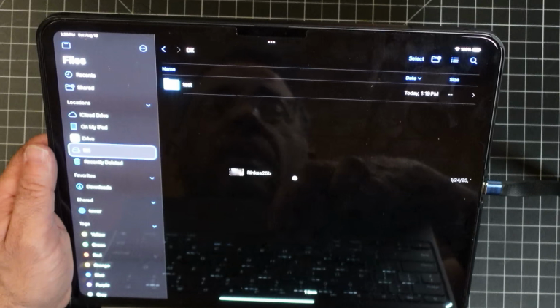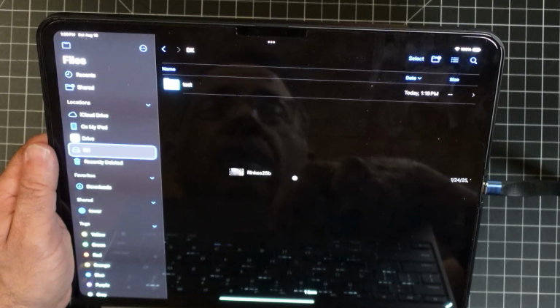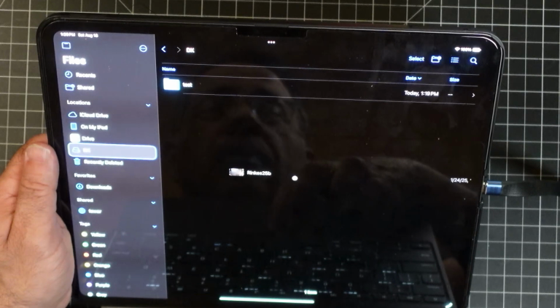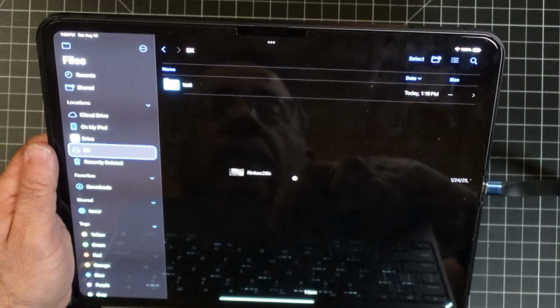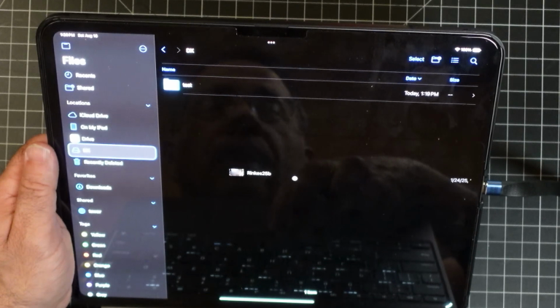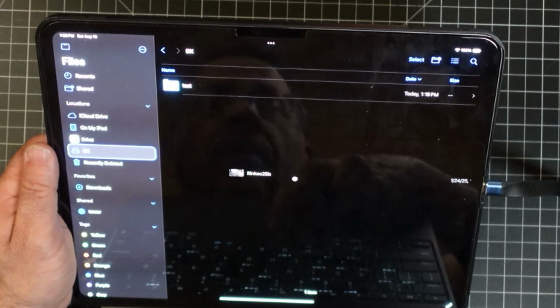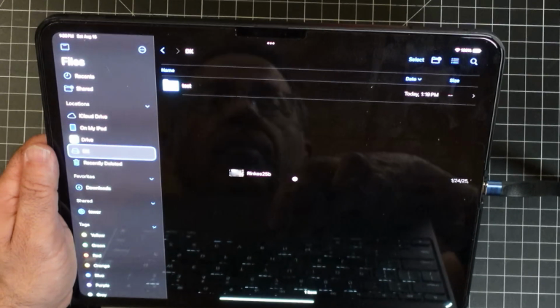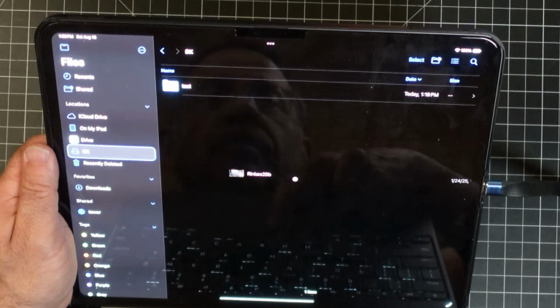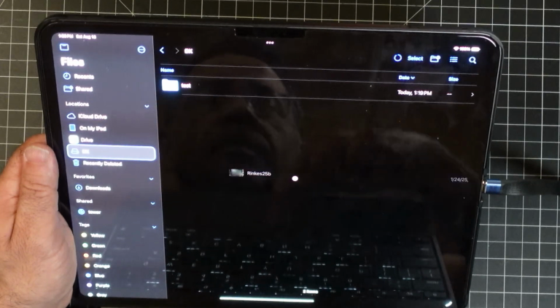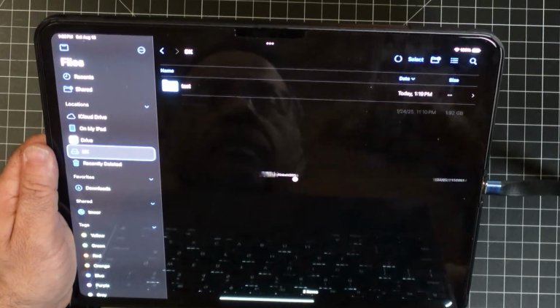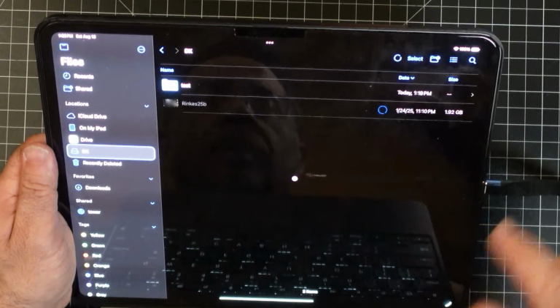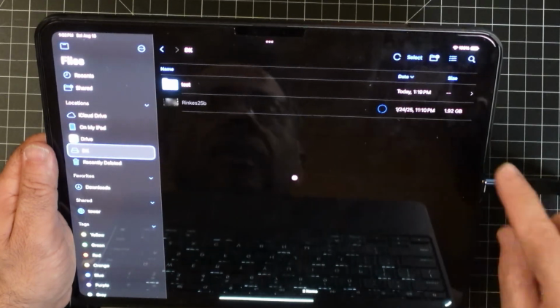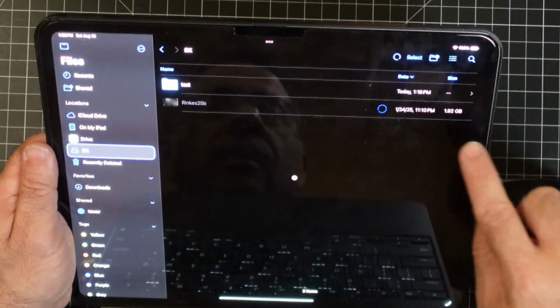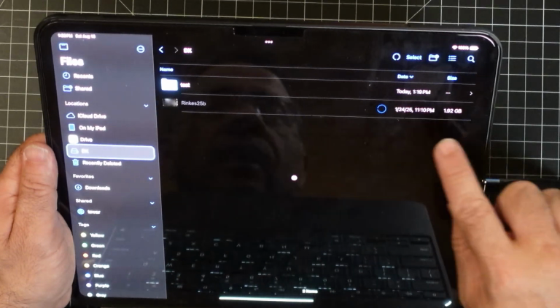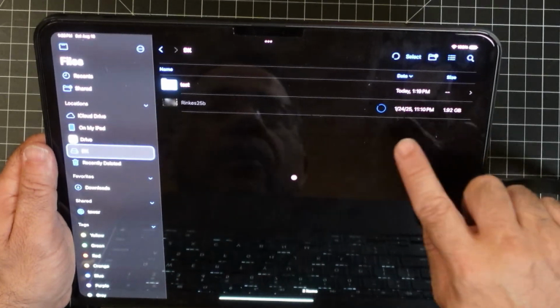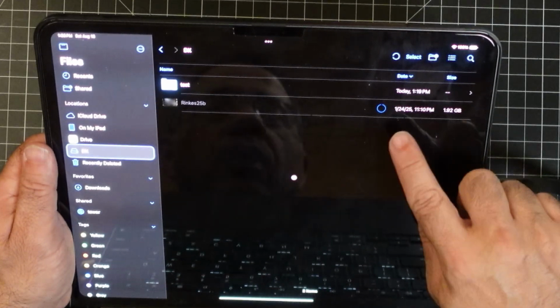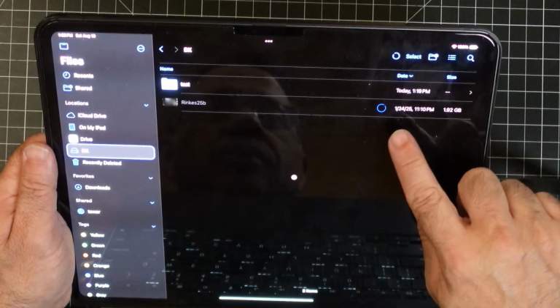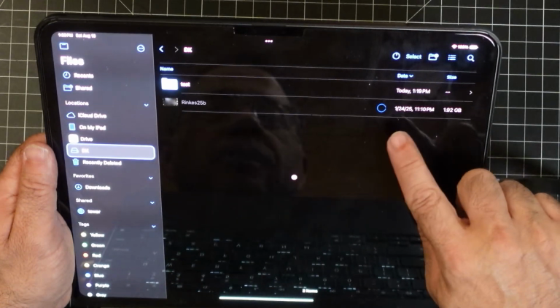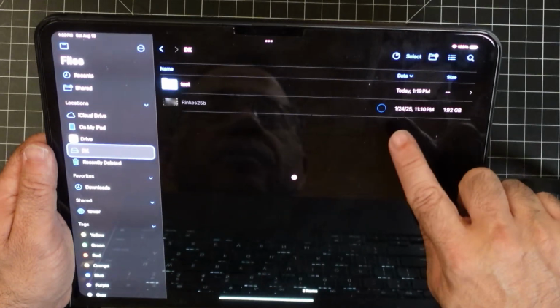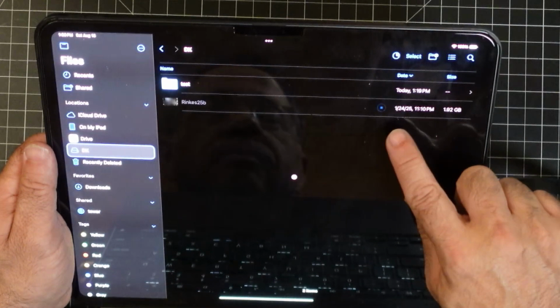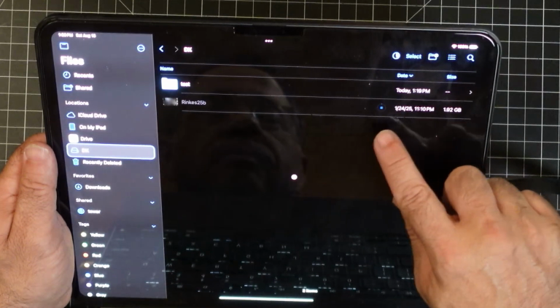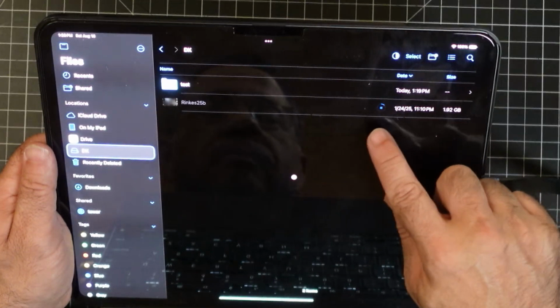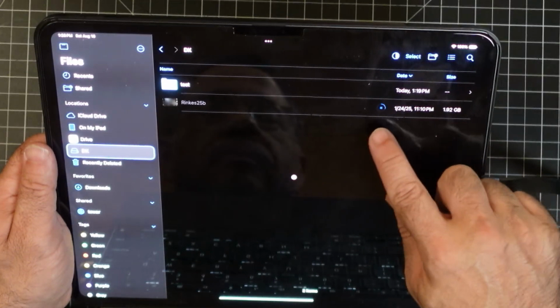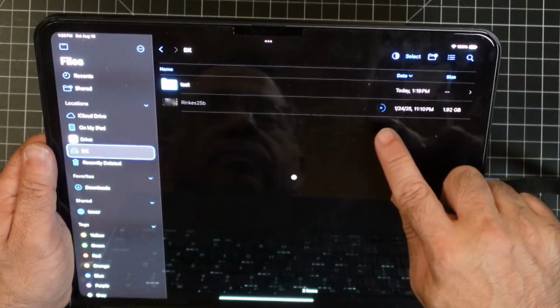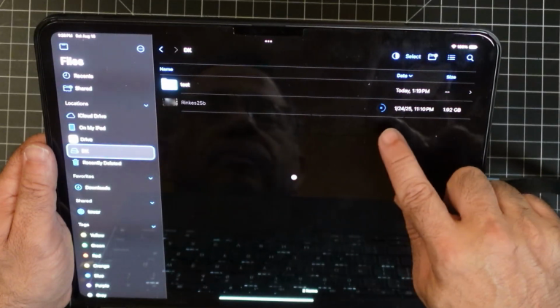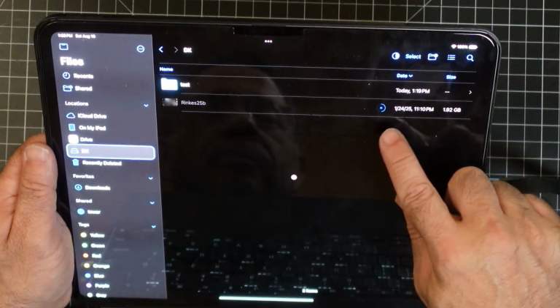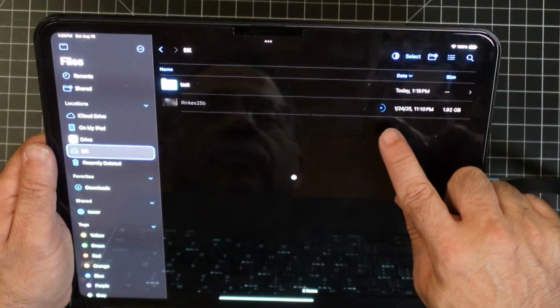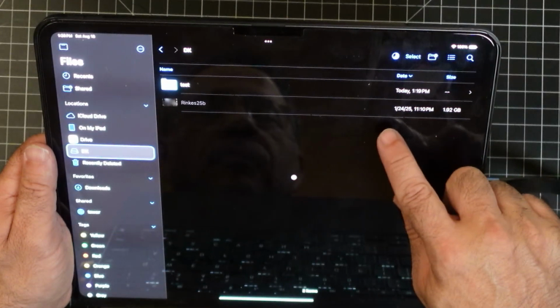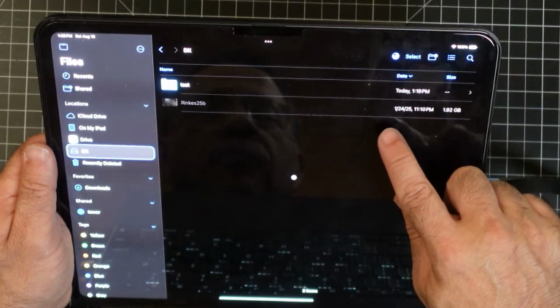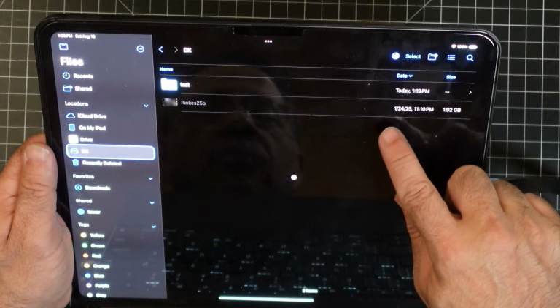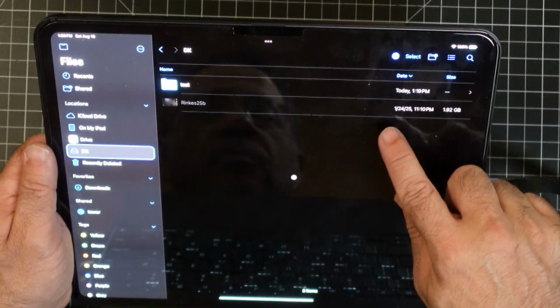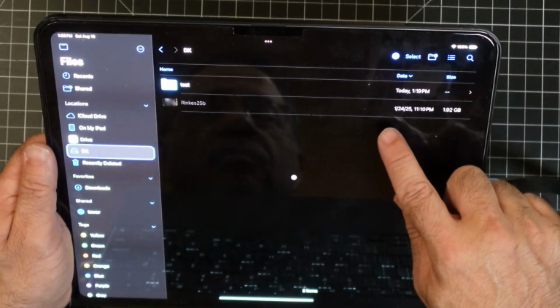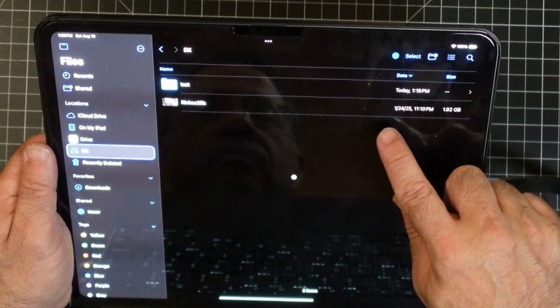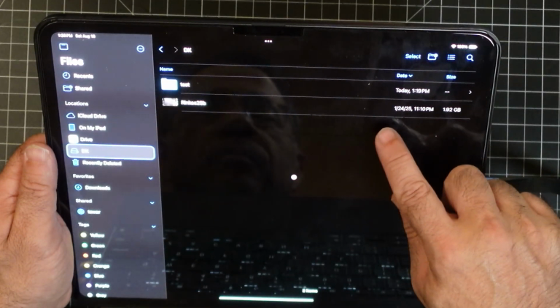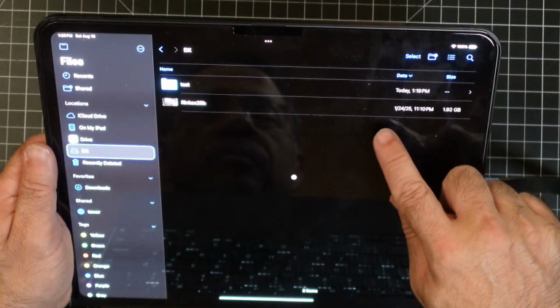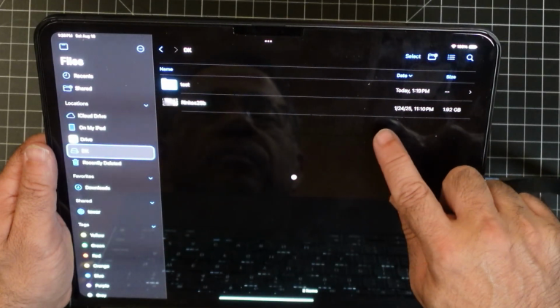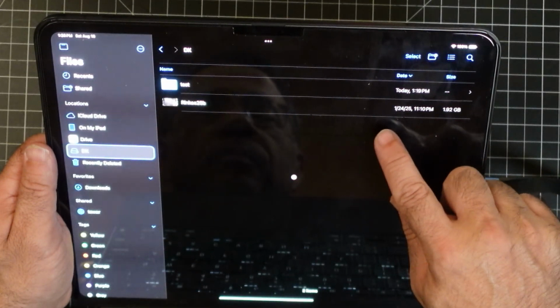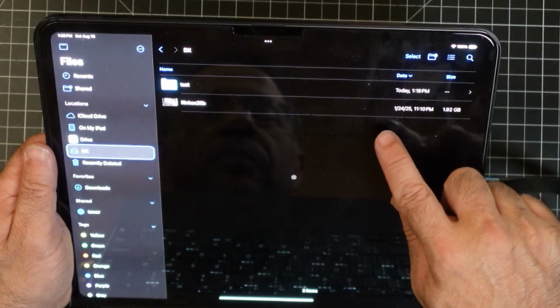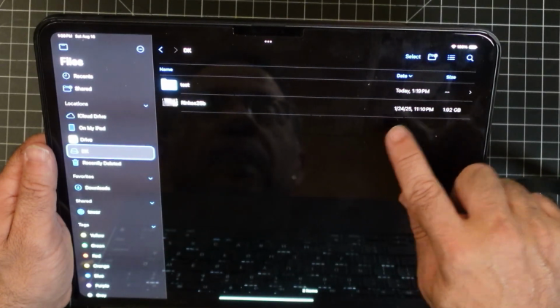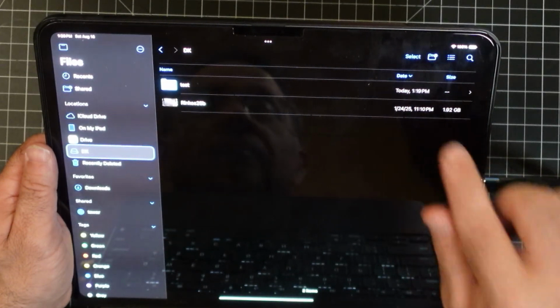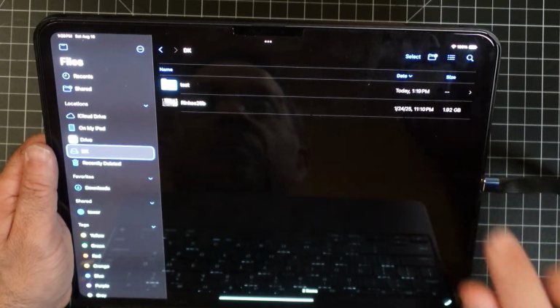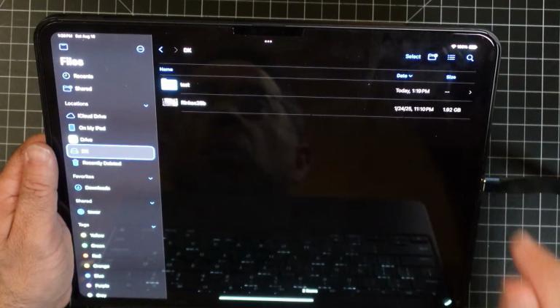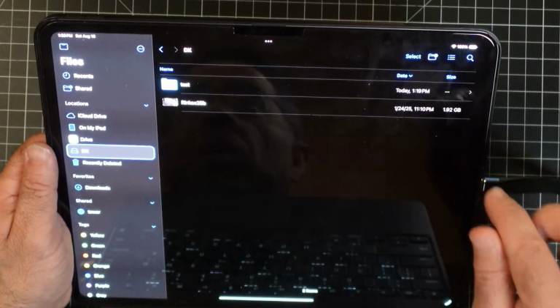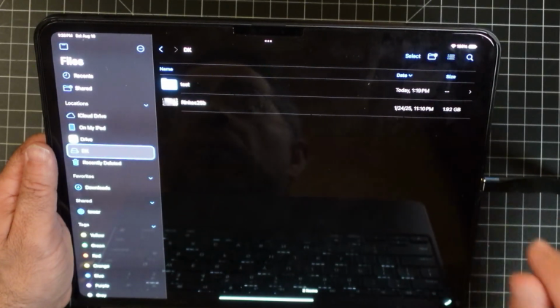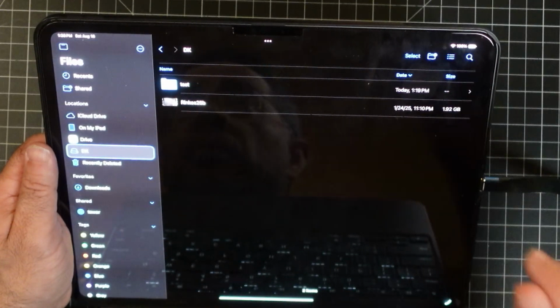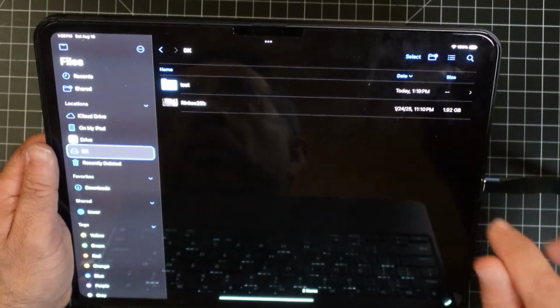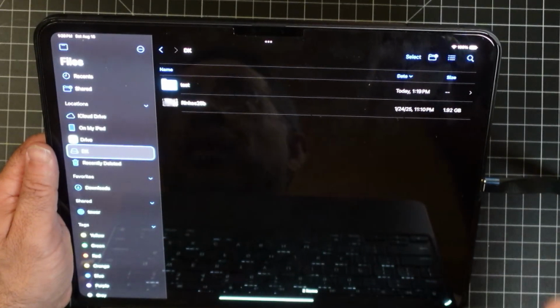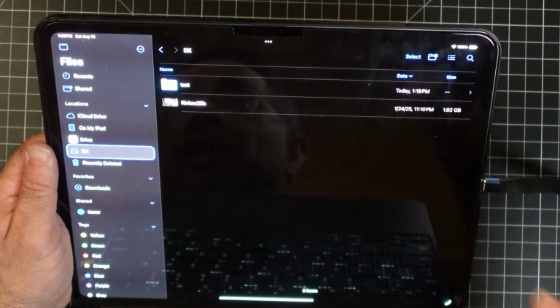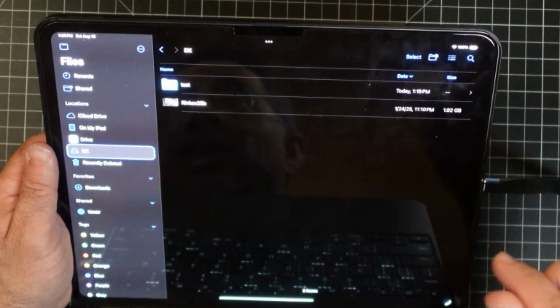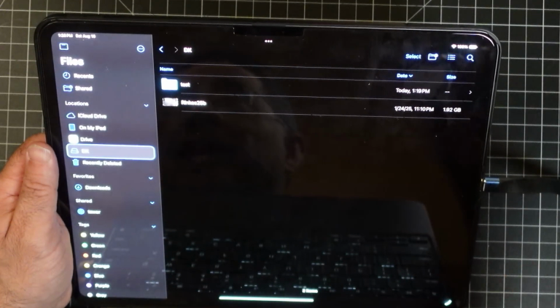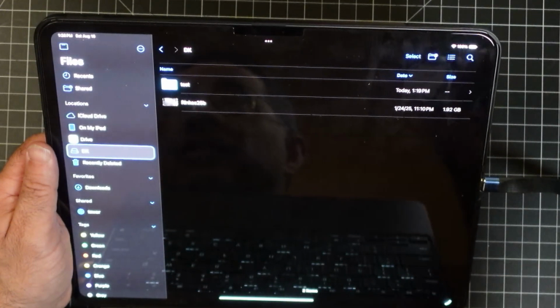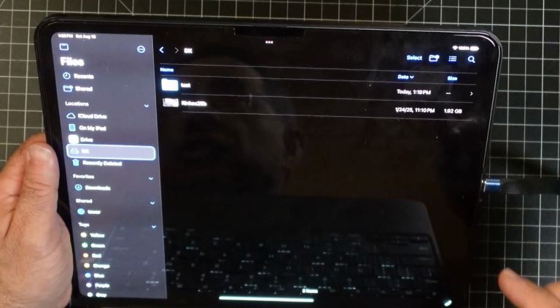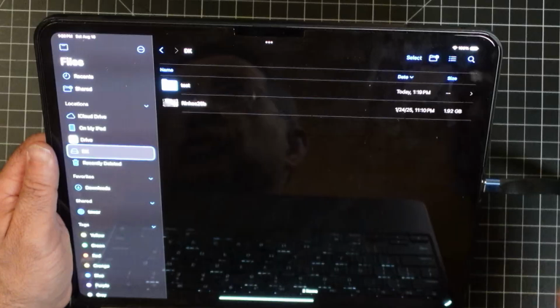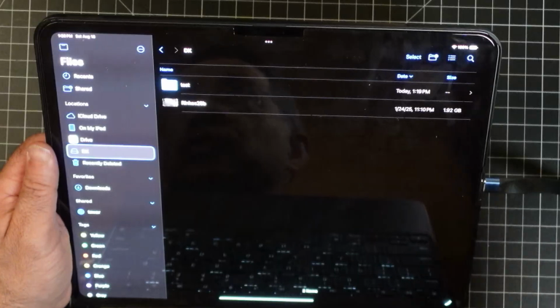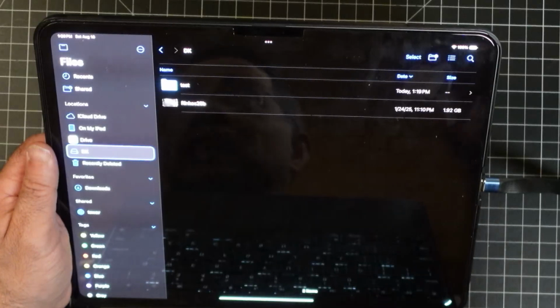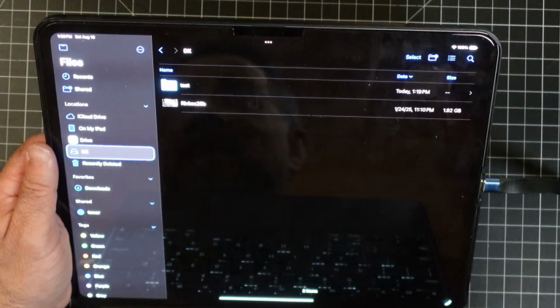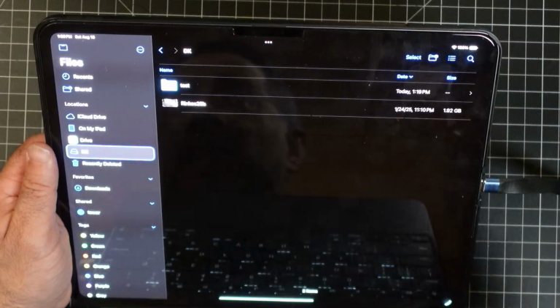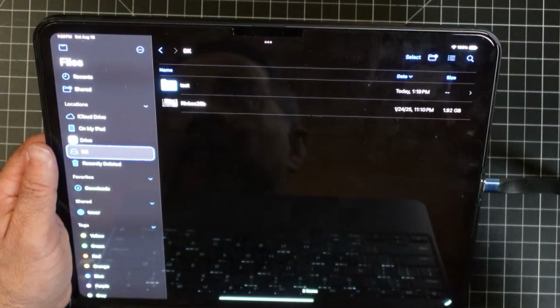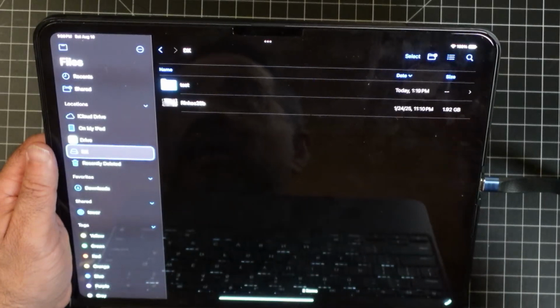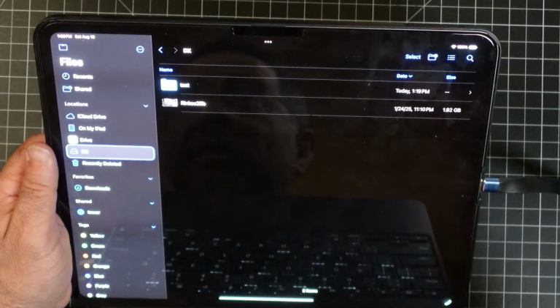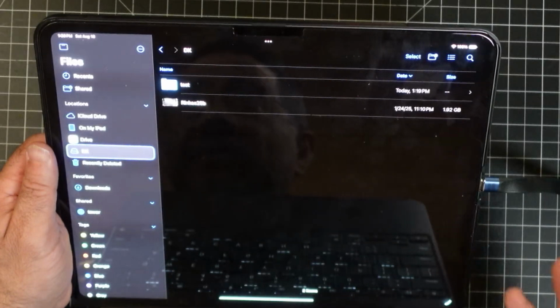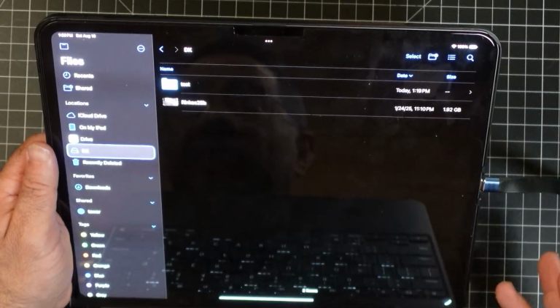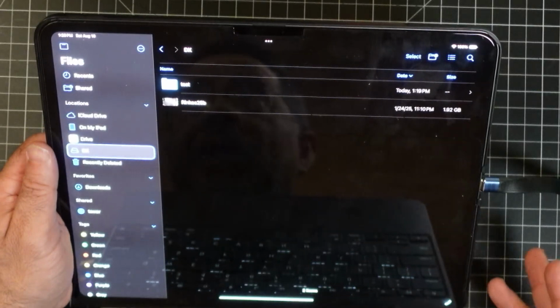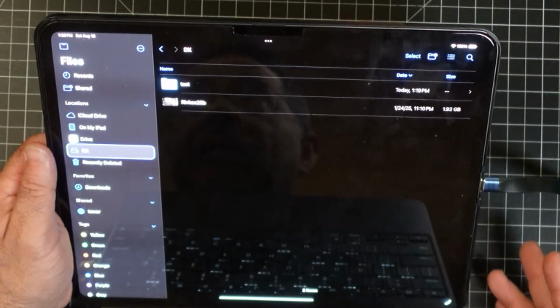I'm going to let go and watch it. That is a 1.92 gigabyte file.